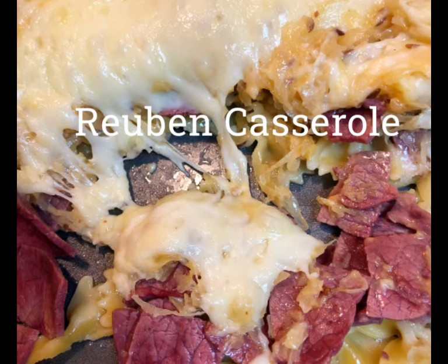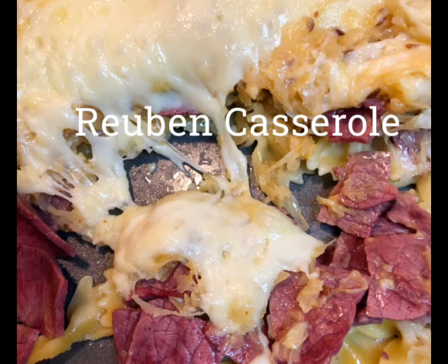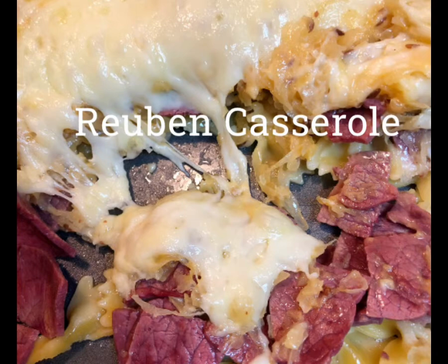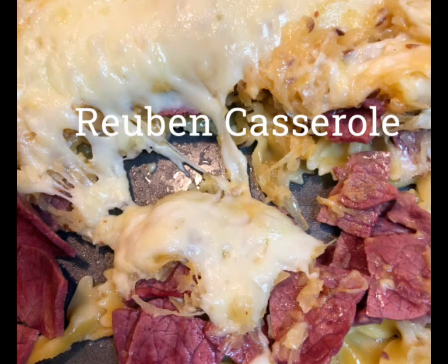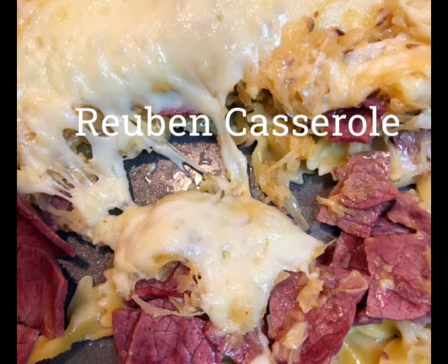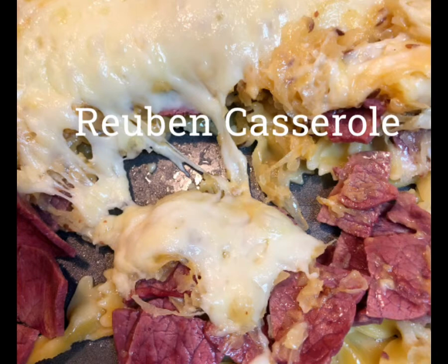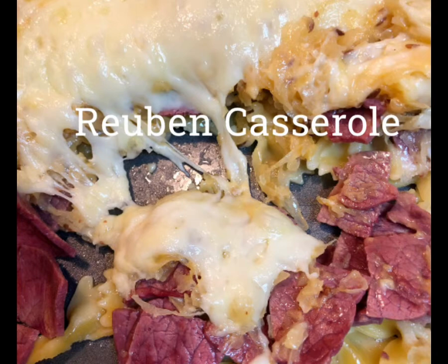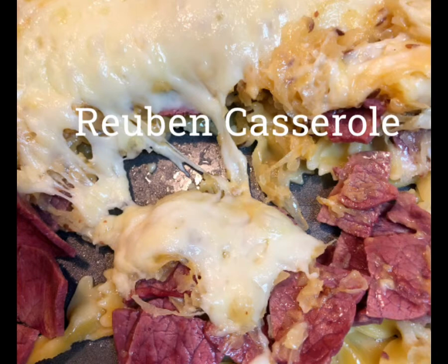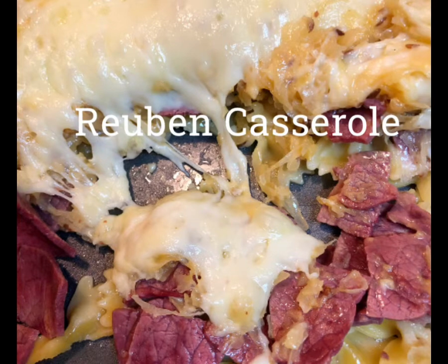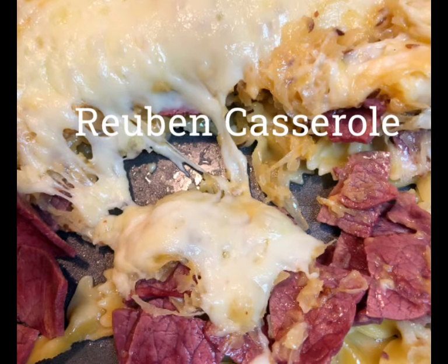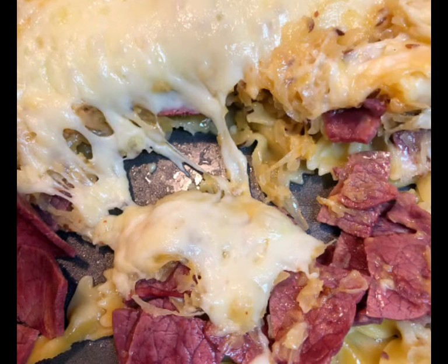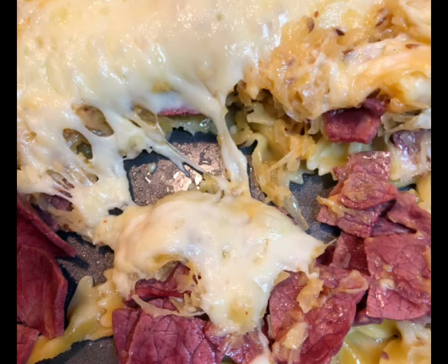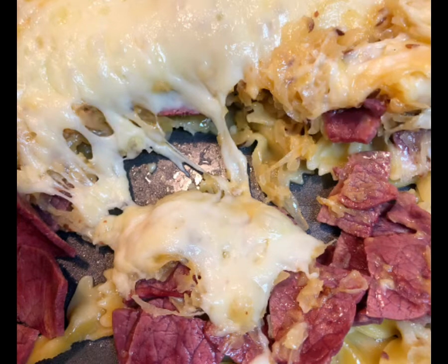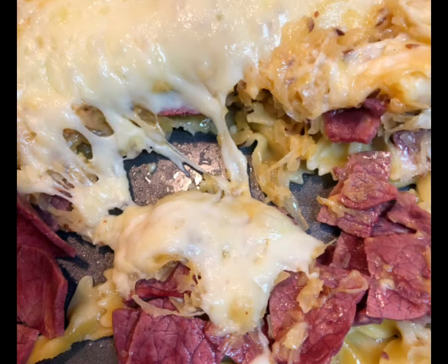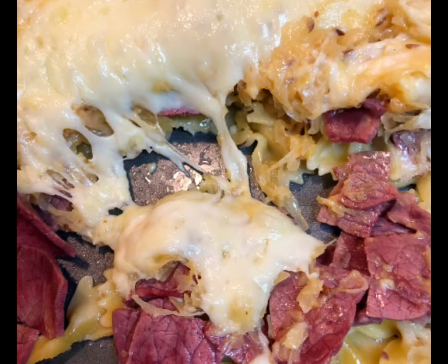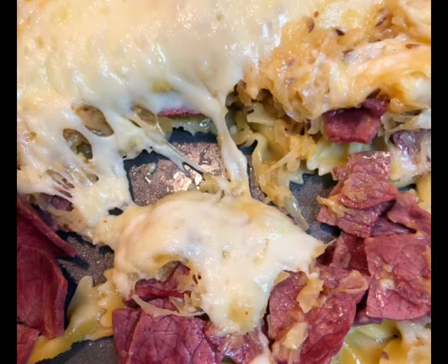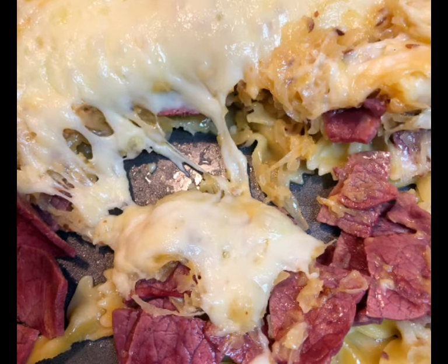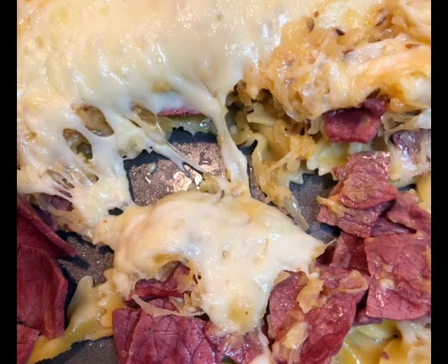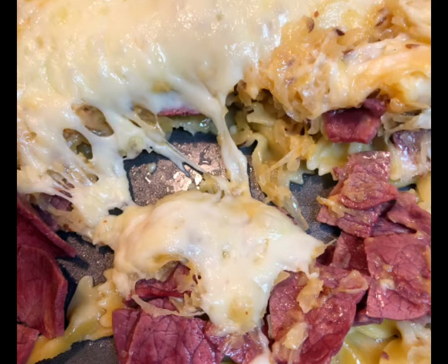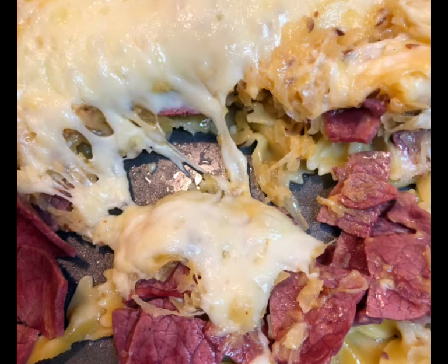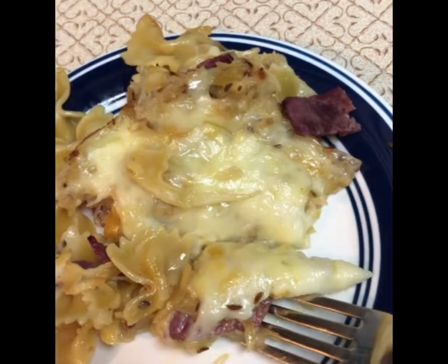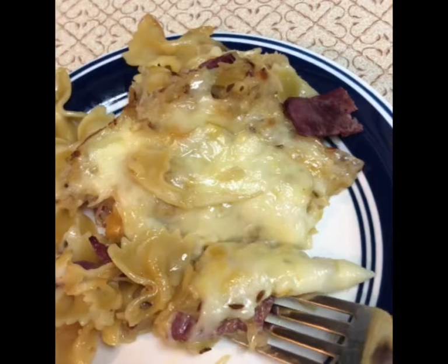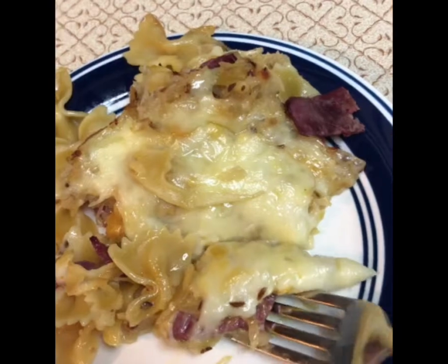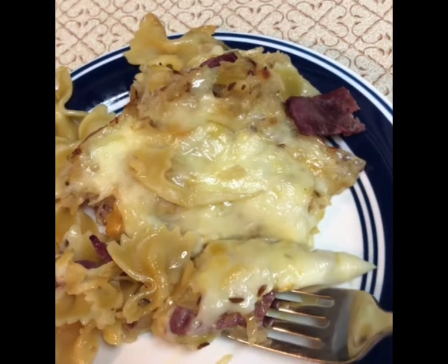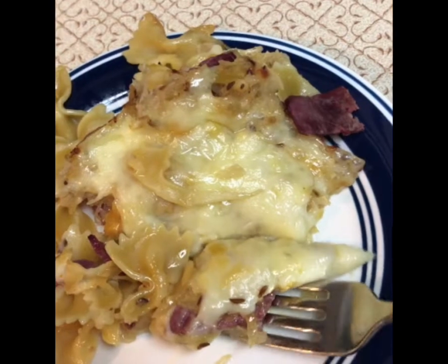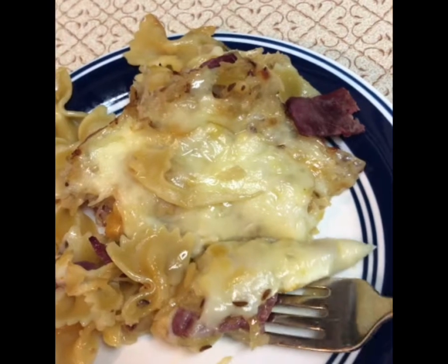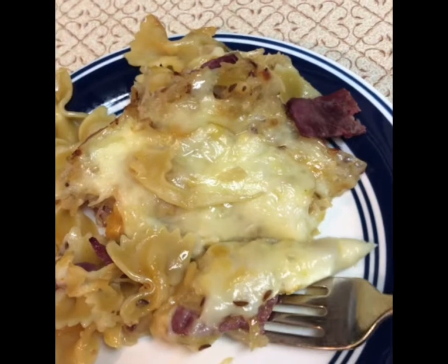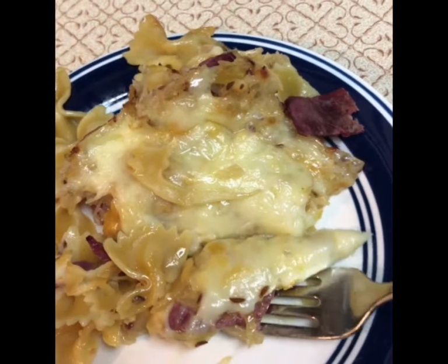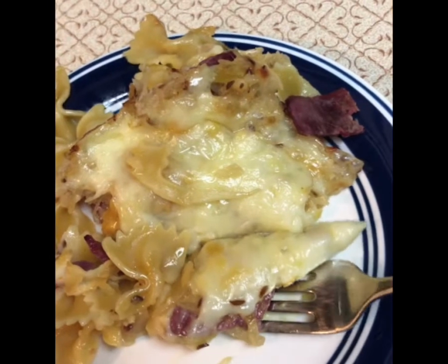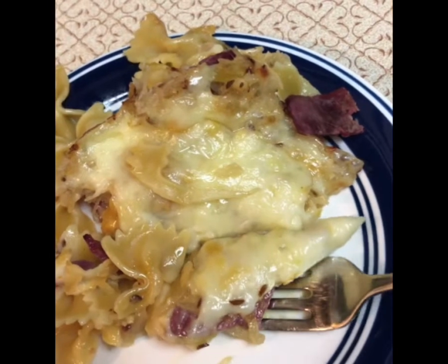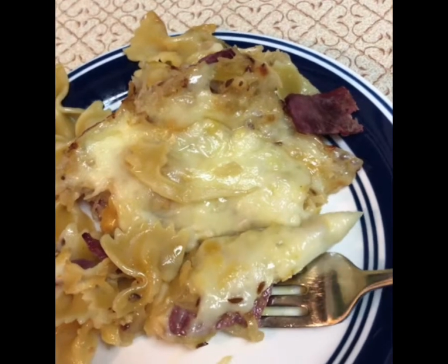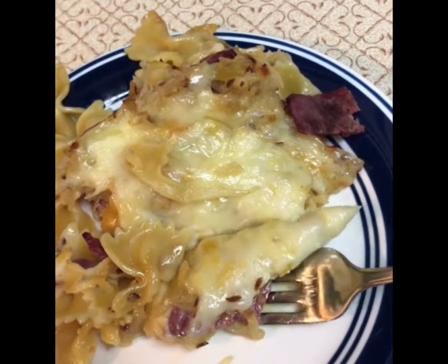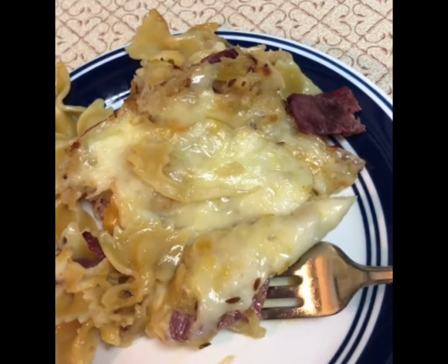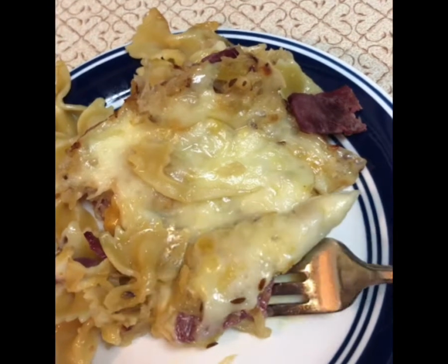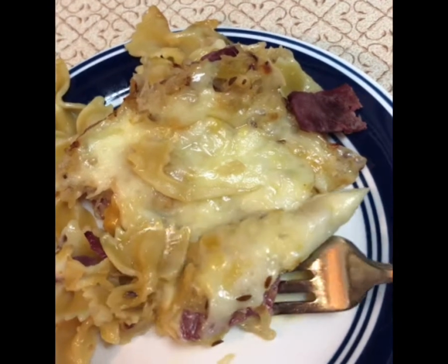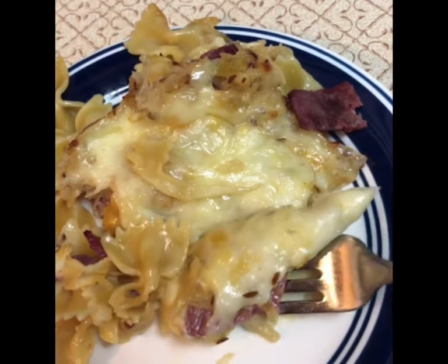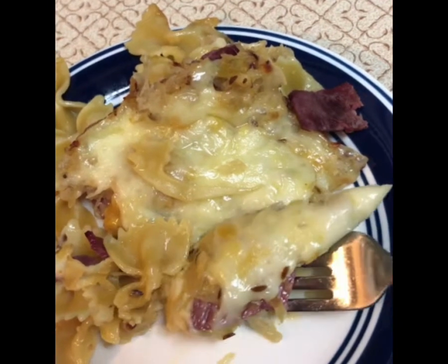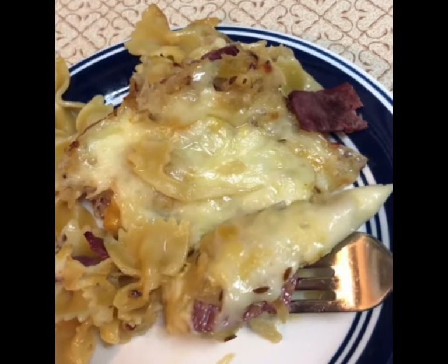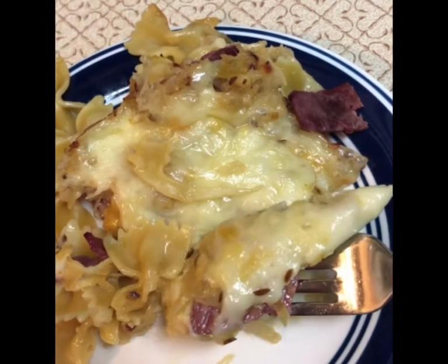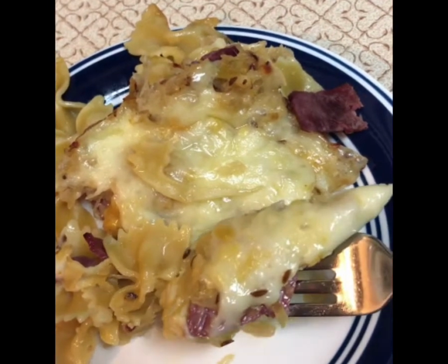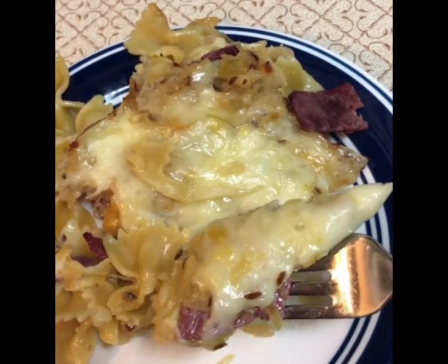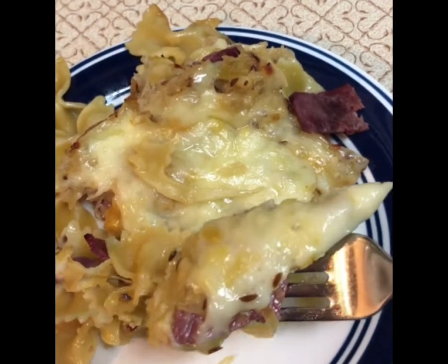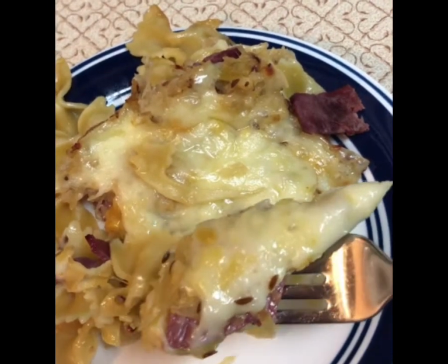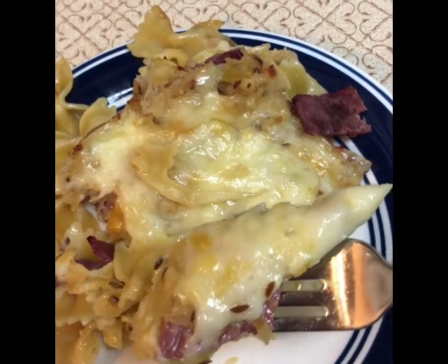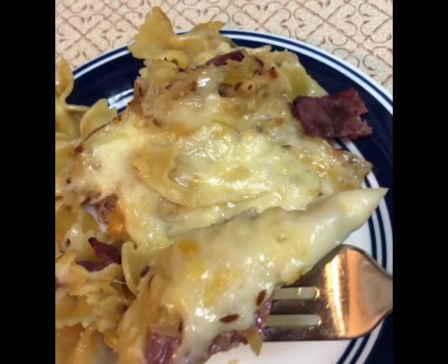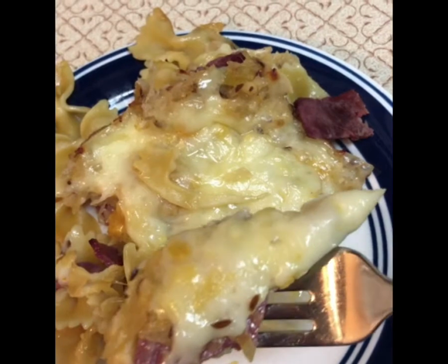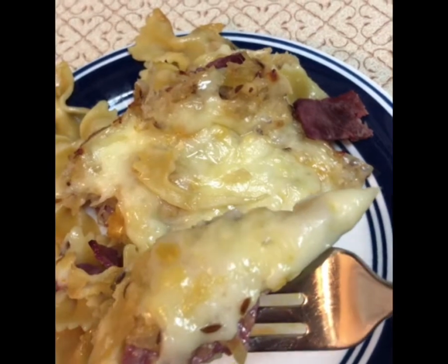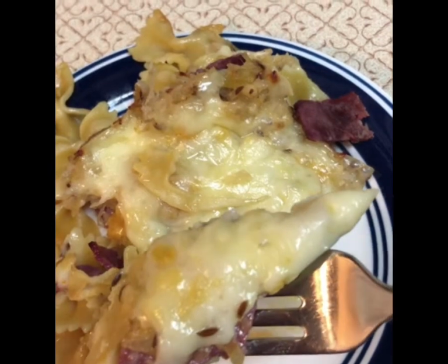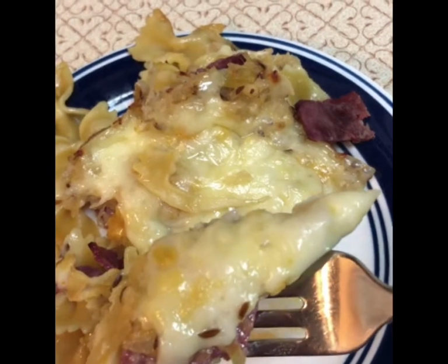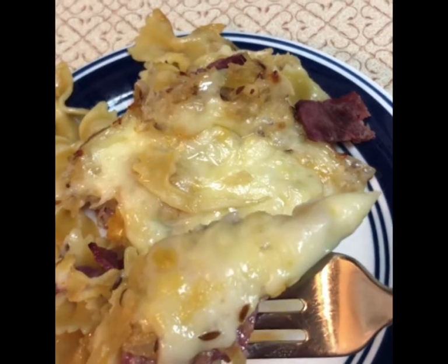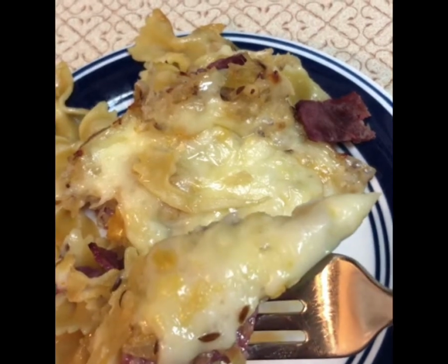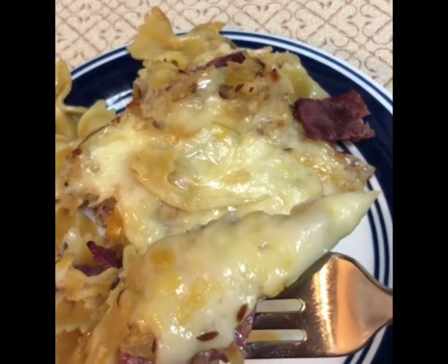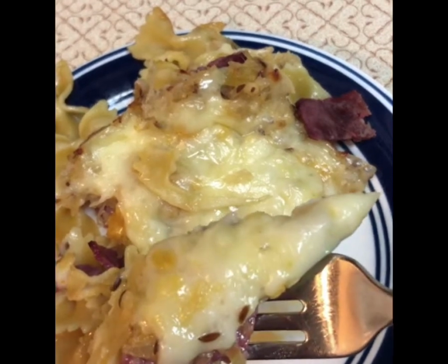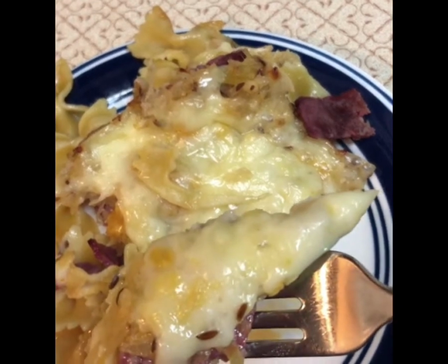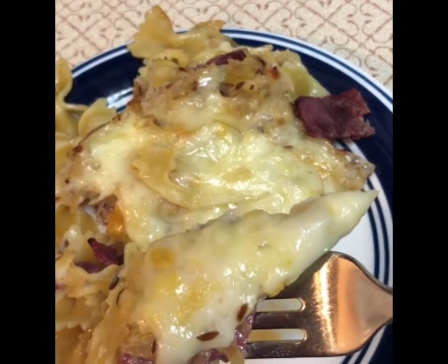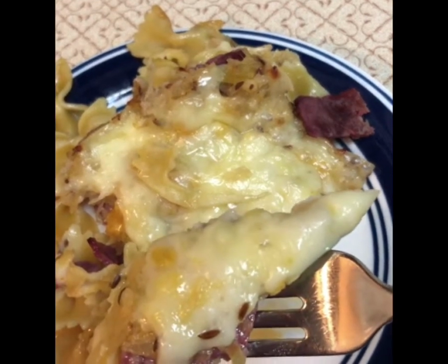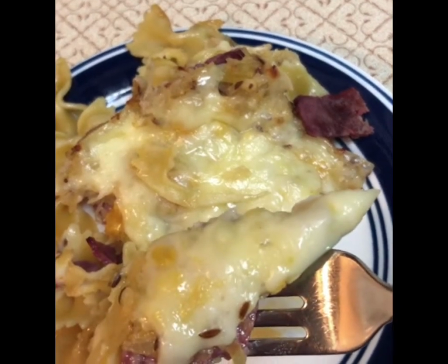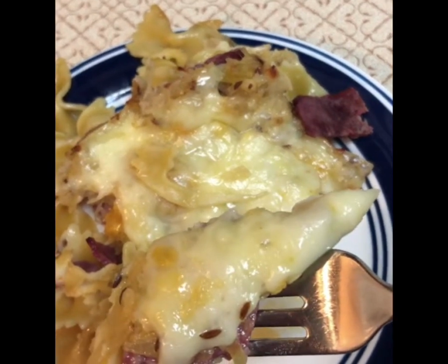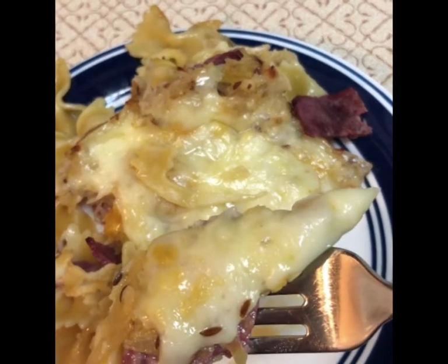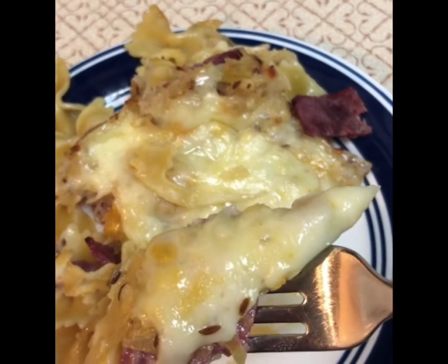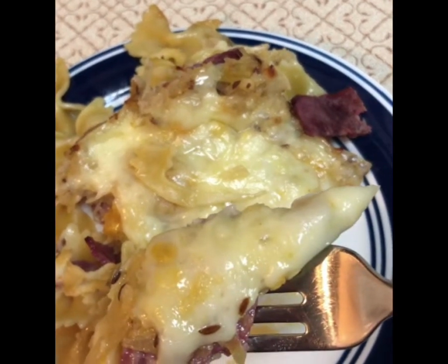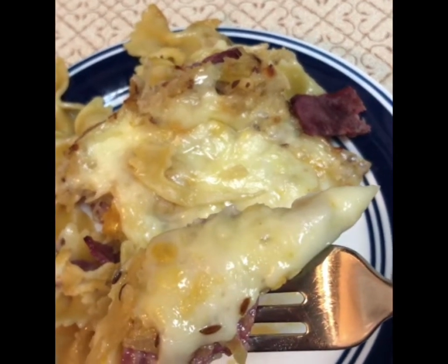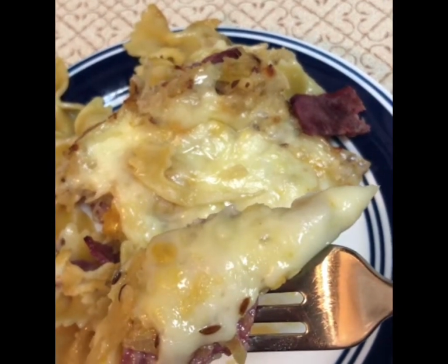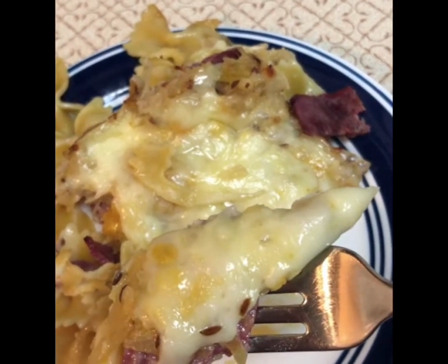This Reuben casserole has all of the great flavors of a Reuben sandwich, and if you love that, you're going to probably love this. I do.